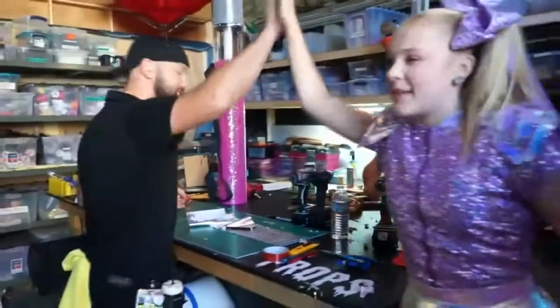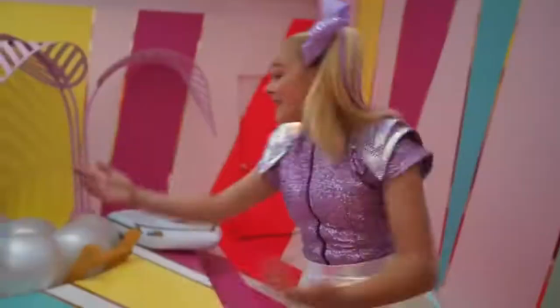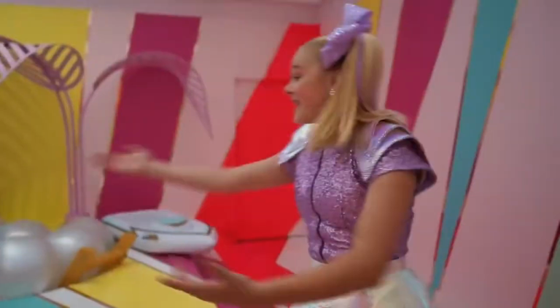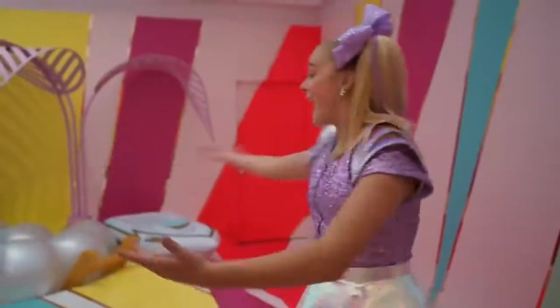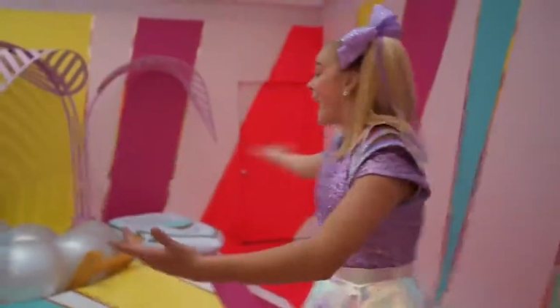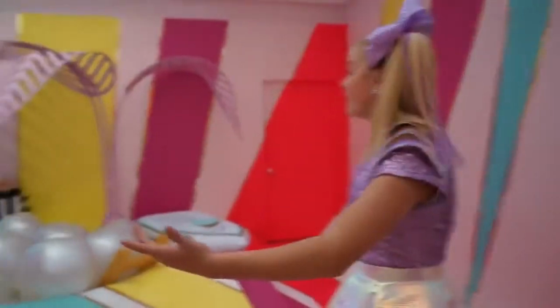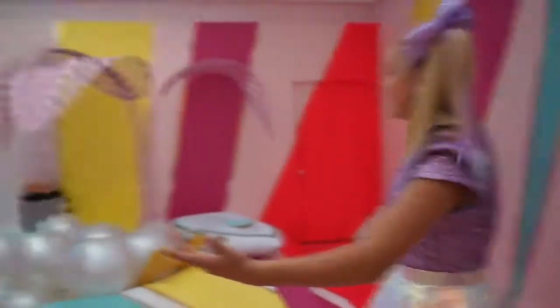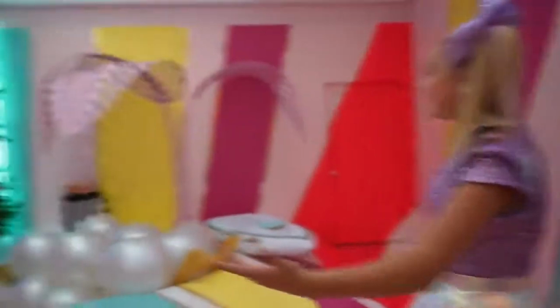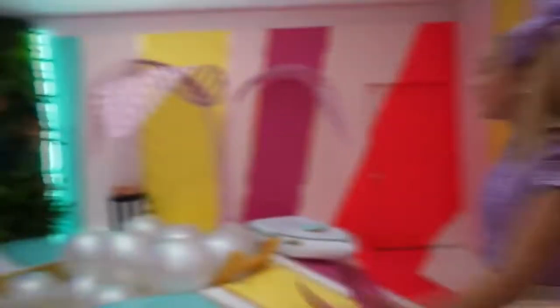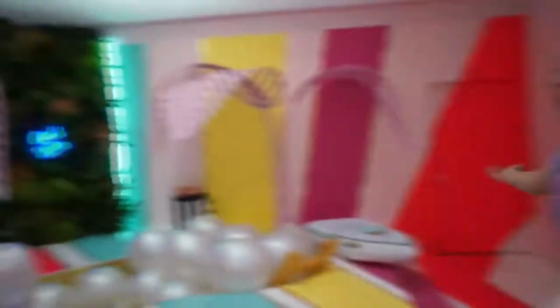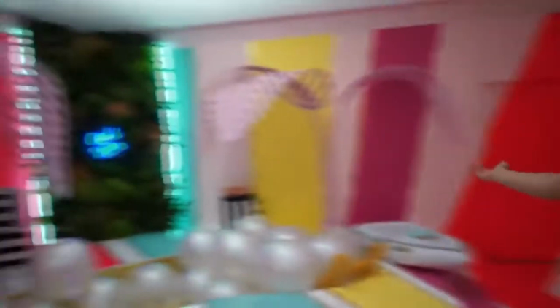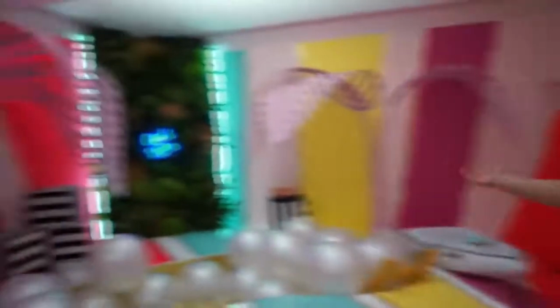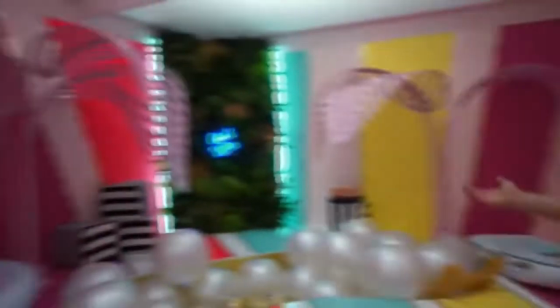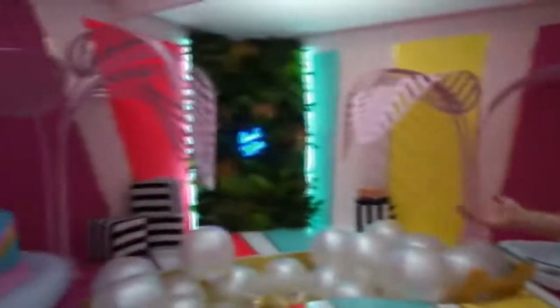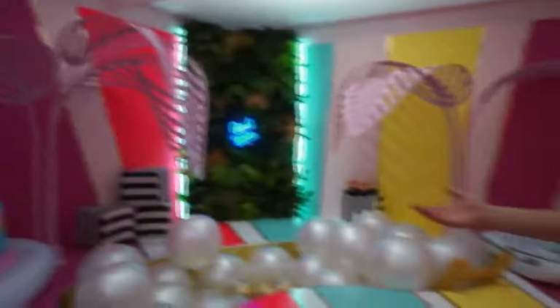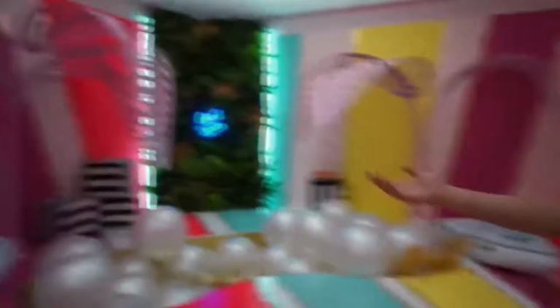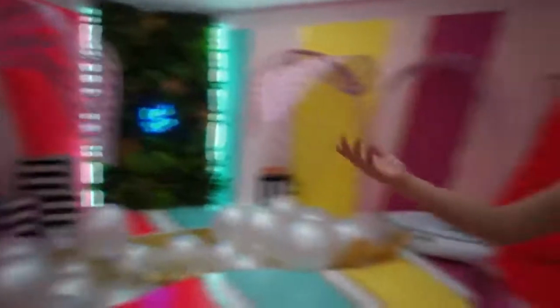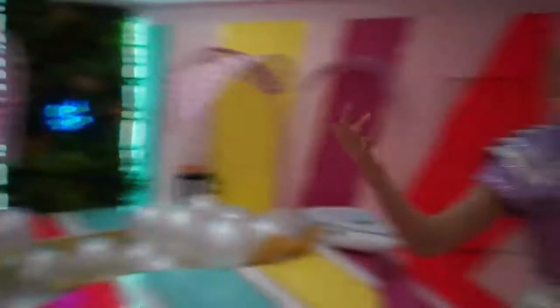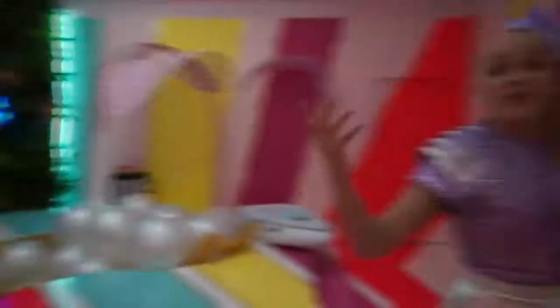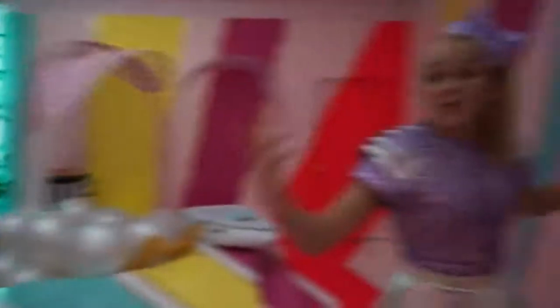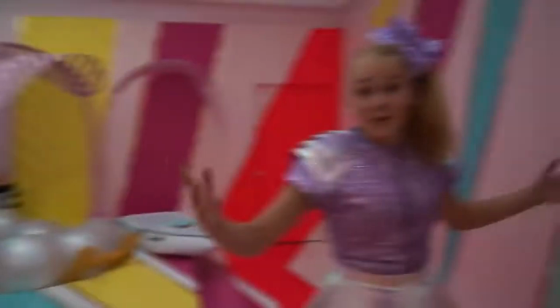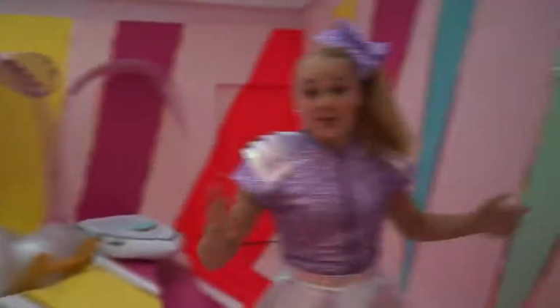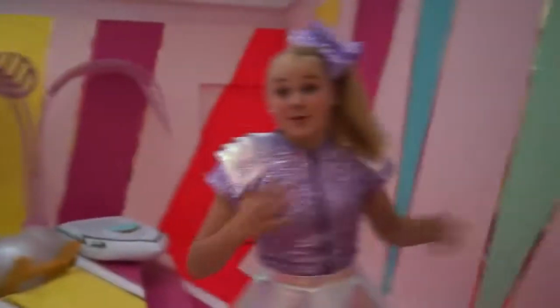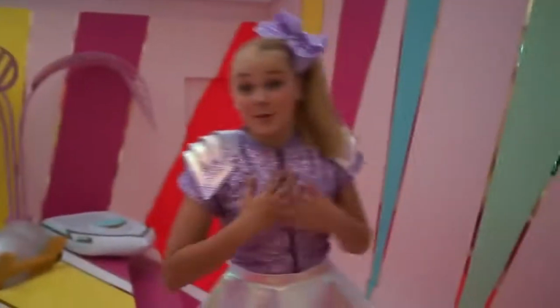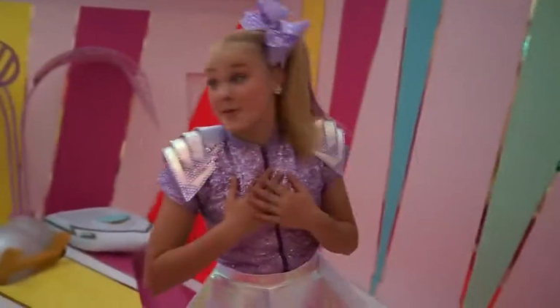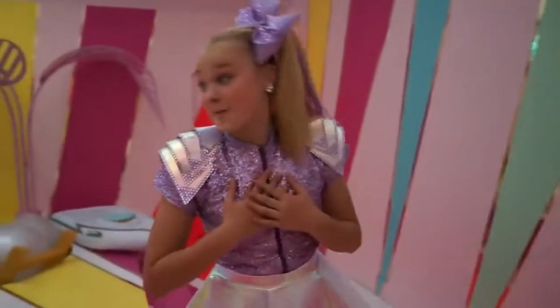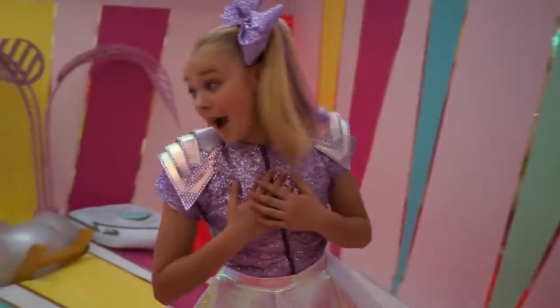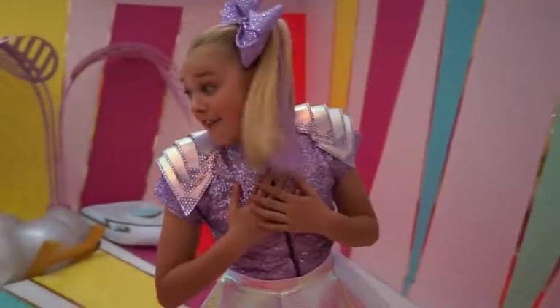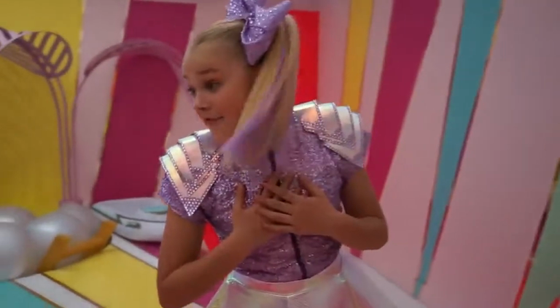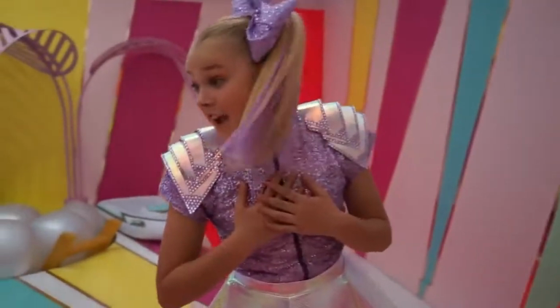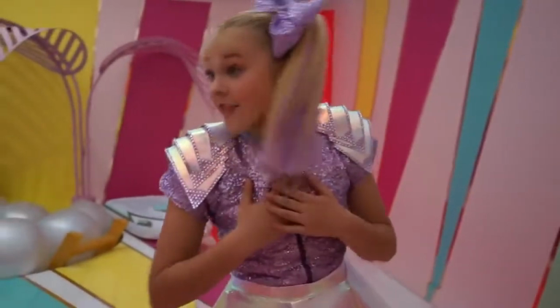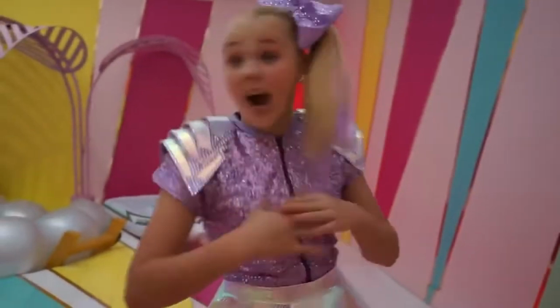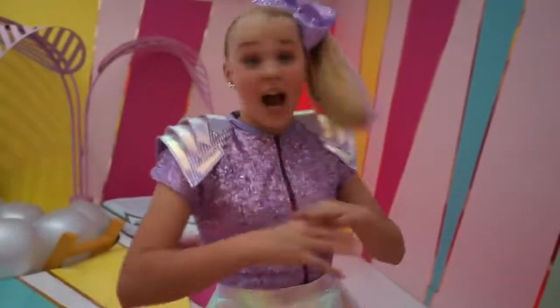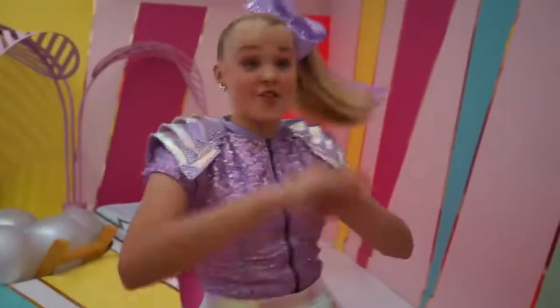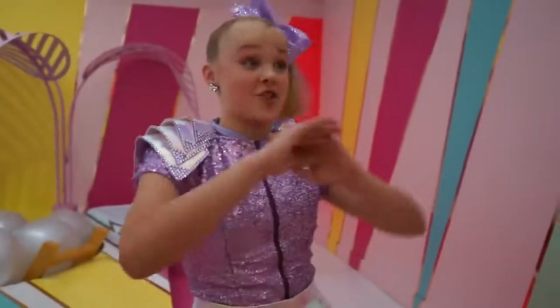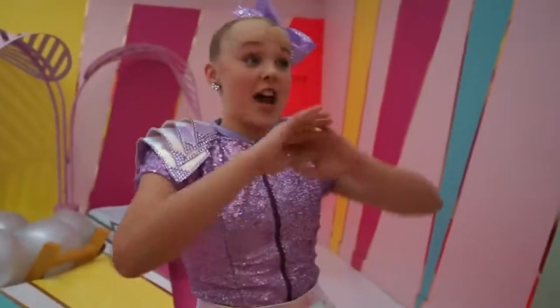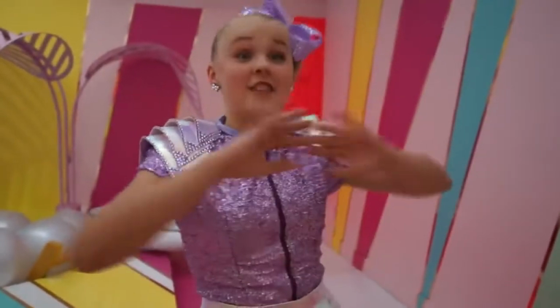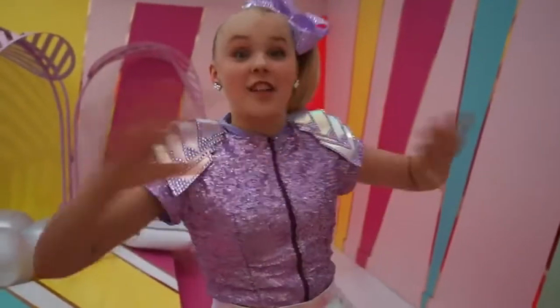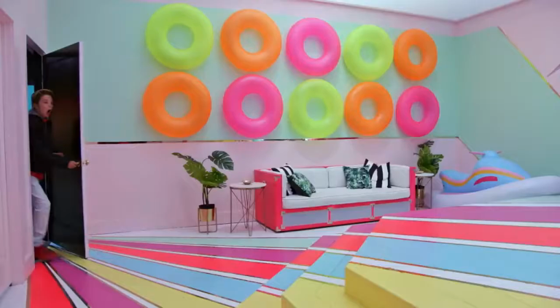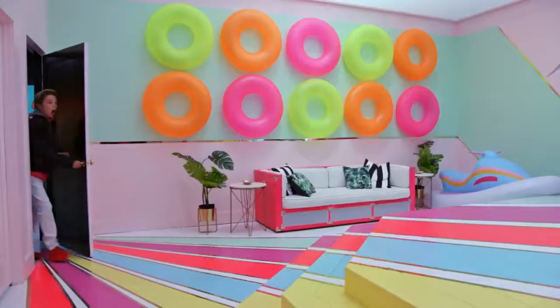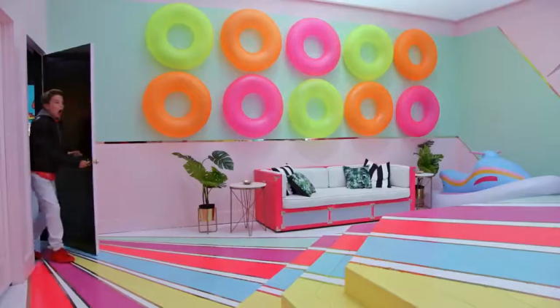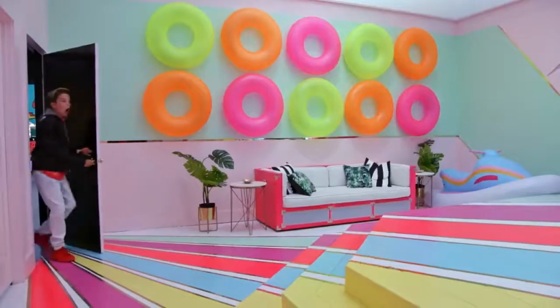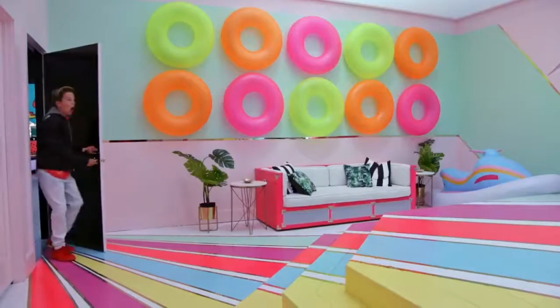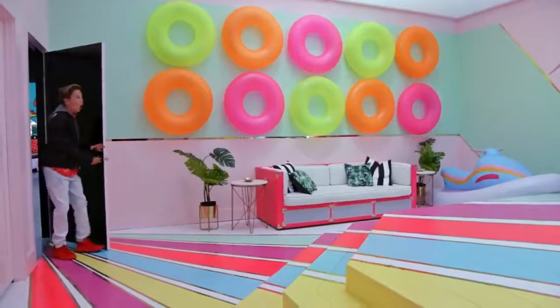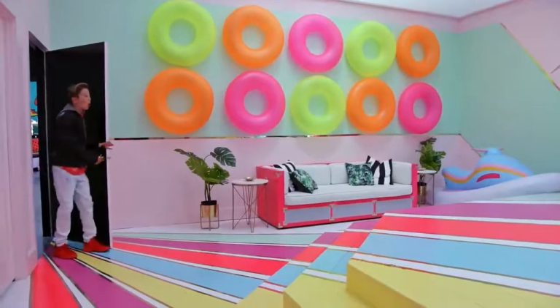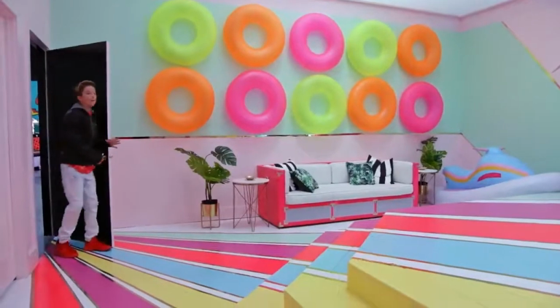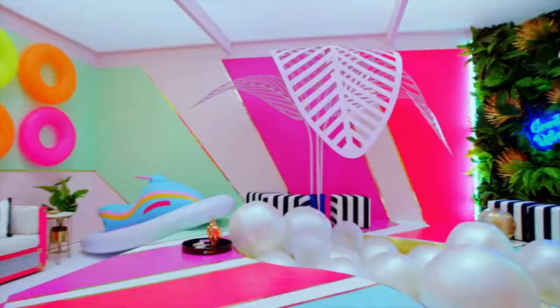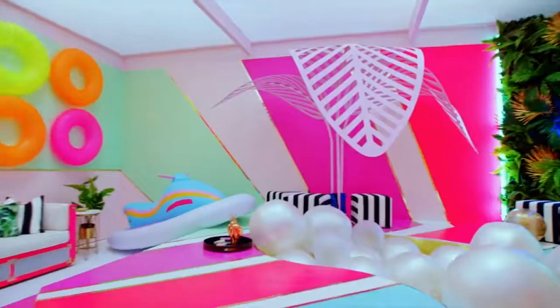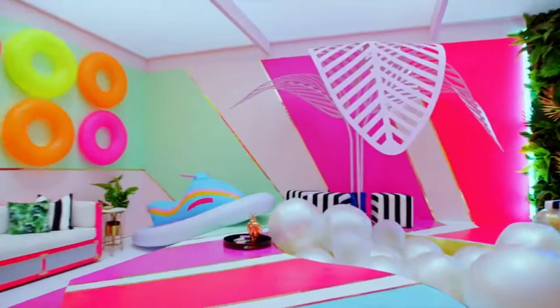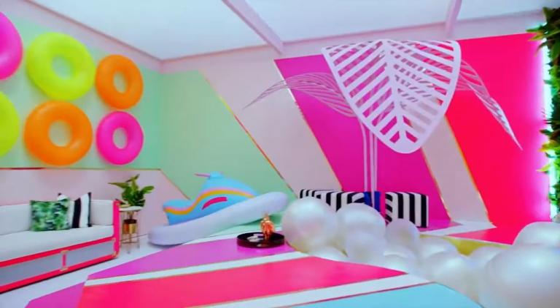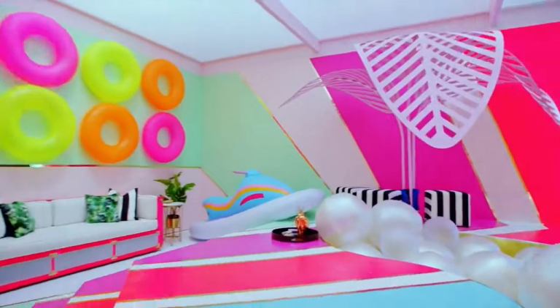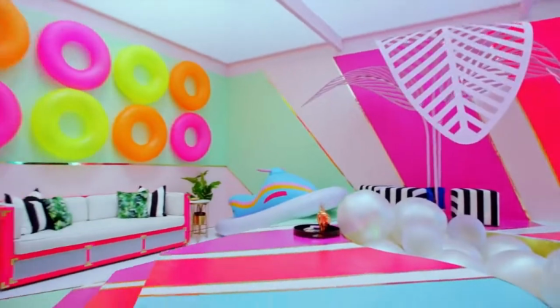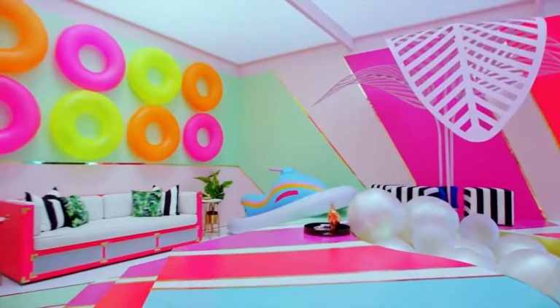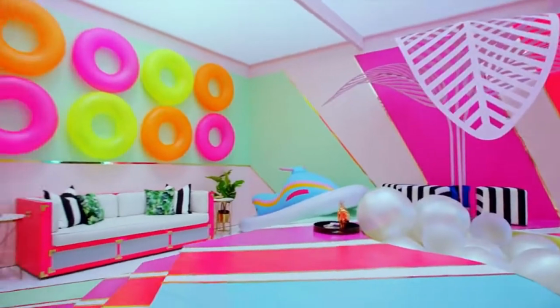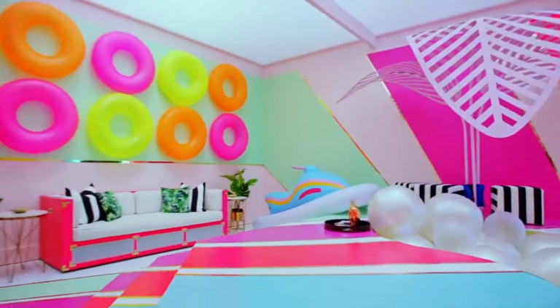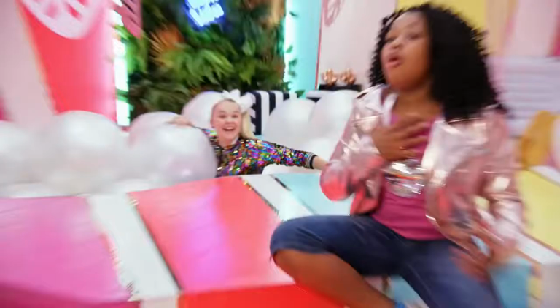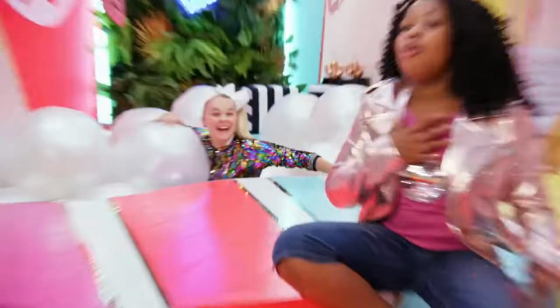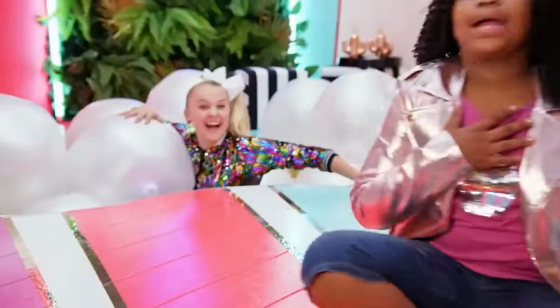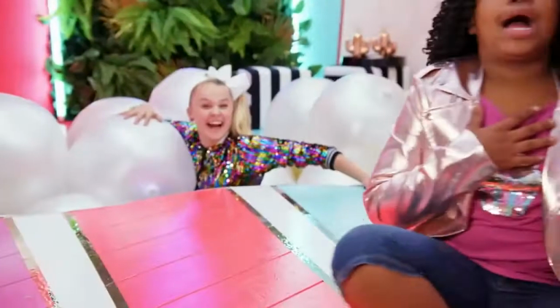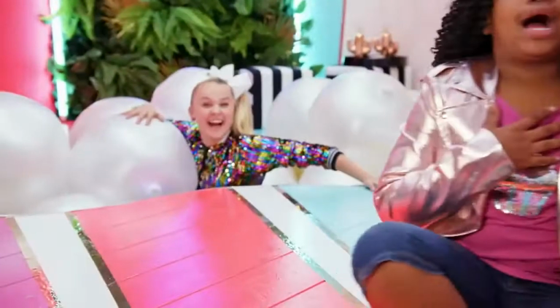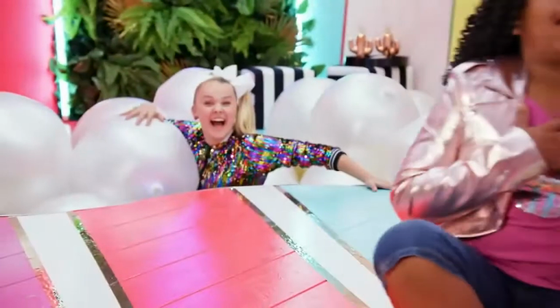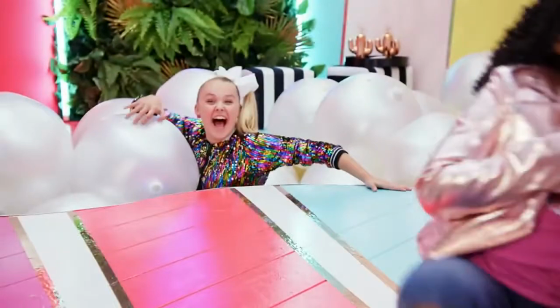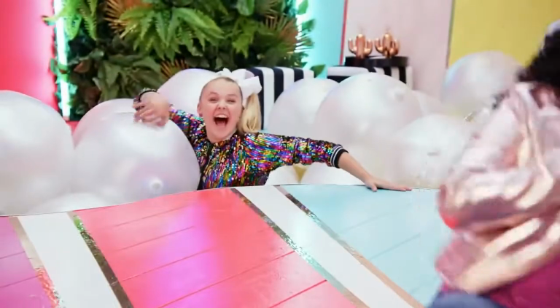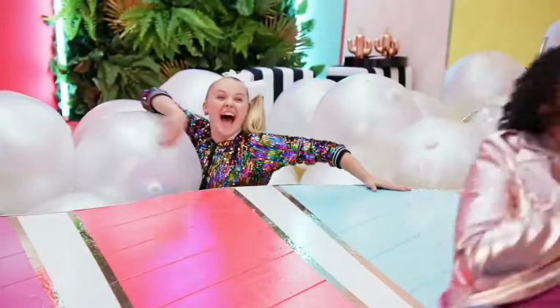Right now, we're in the first dressing room. It's super cute. This one's my favorite — I love it. Like, I want my bedroom to look like this. So cool, right?